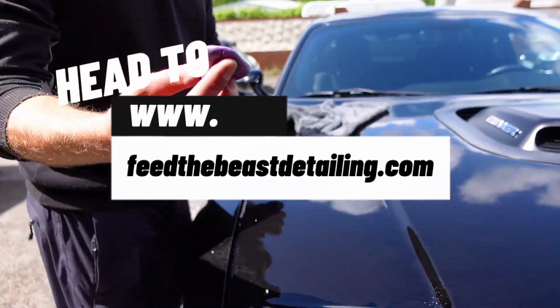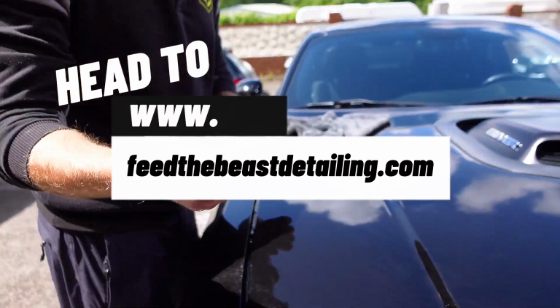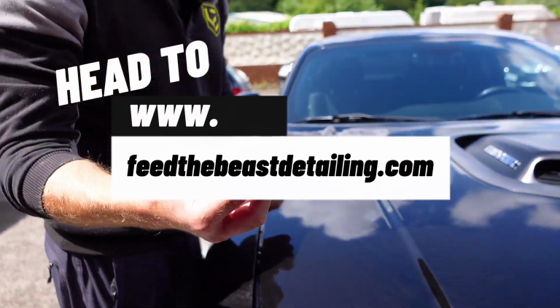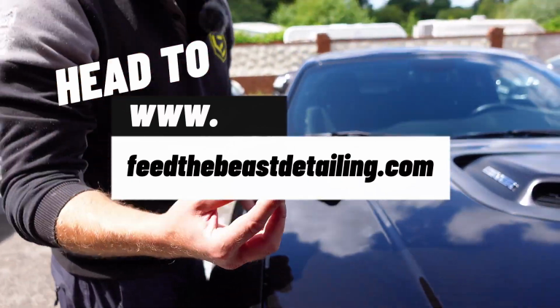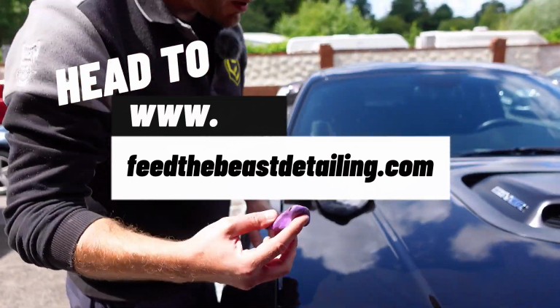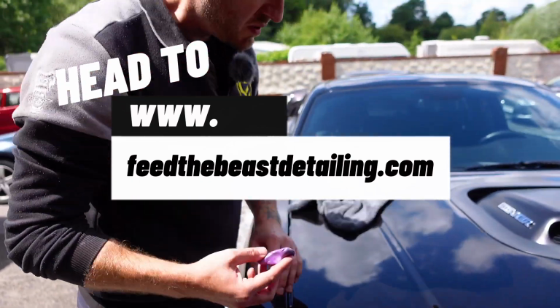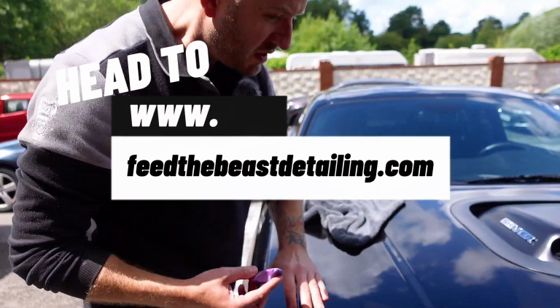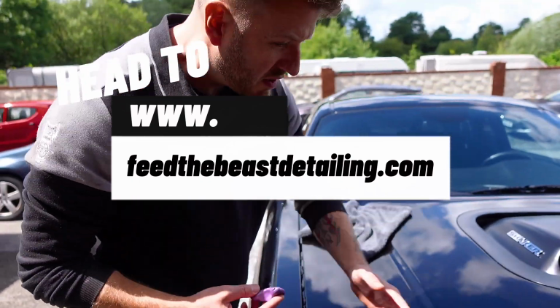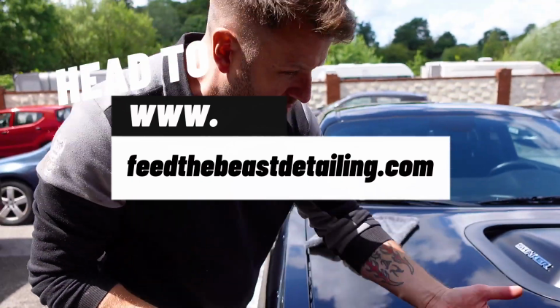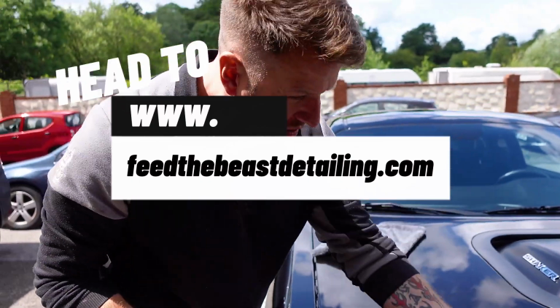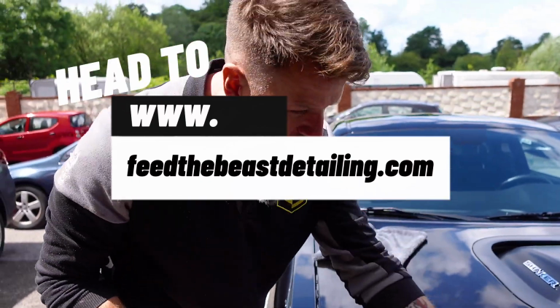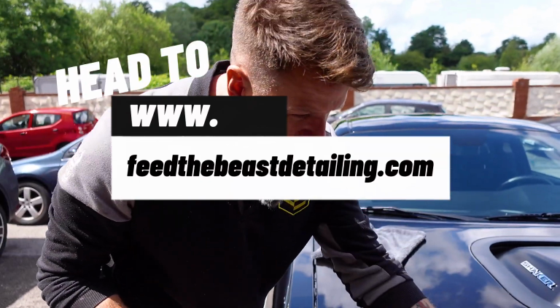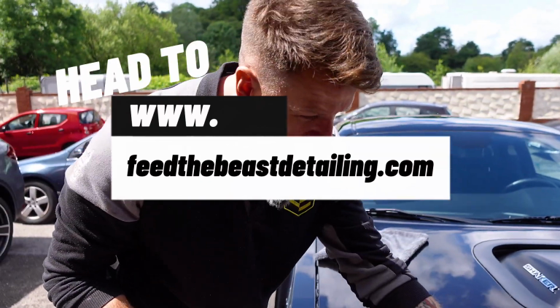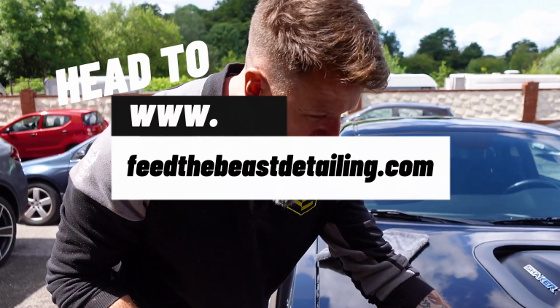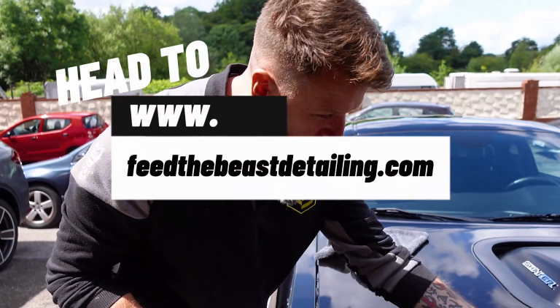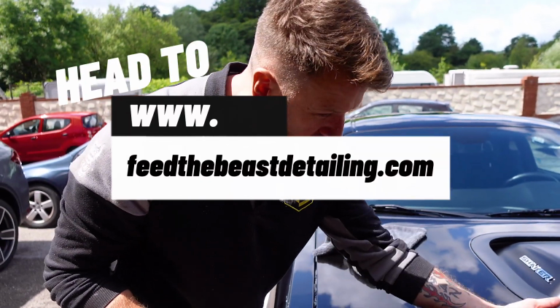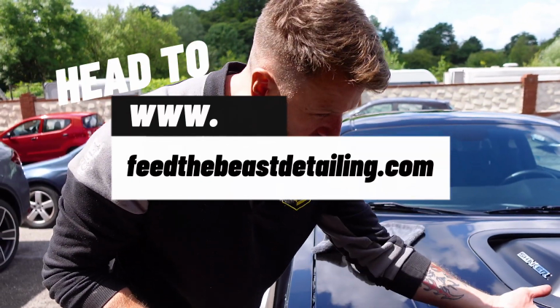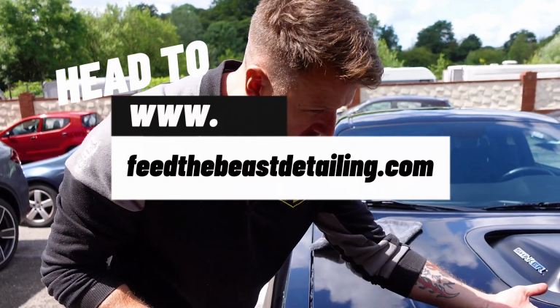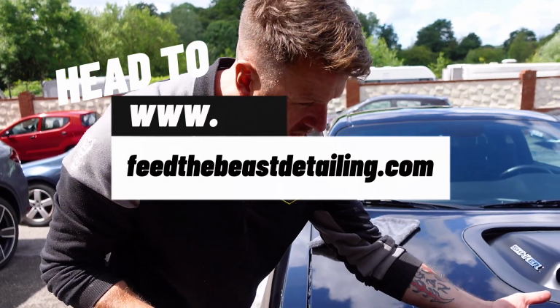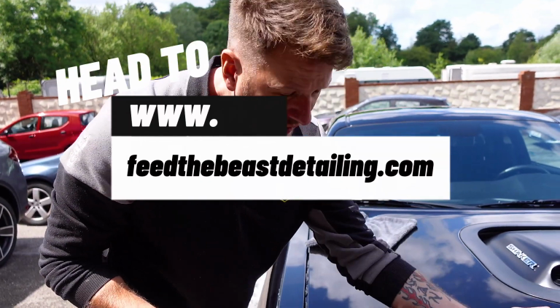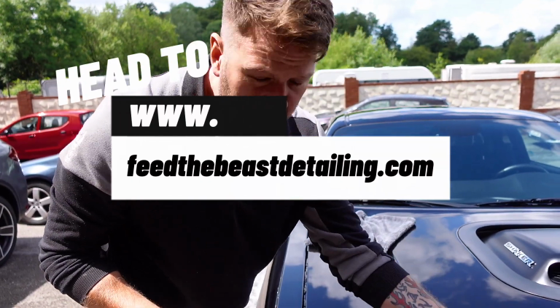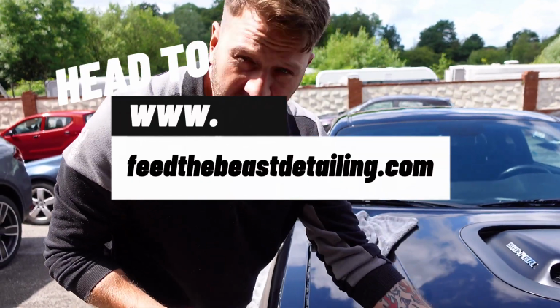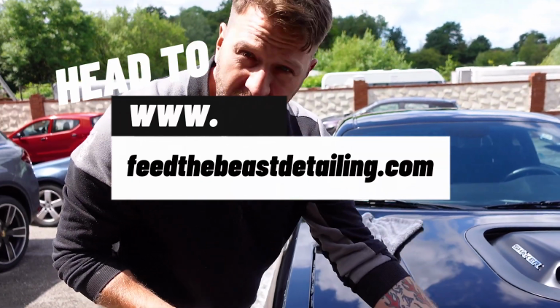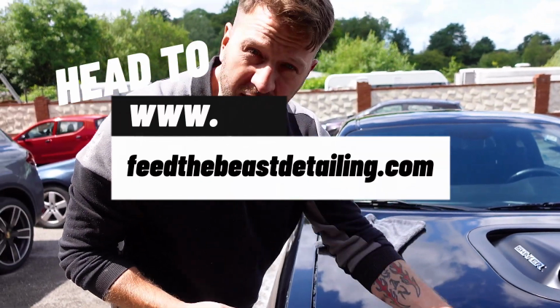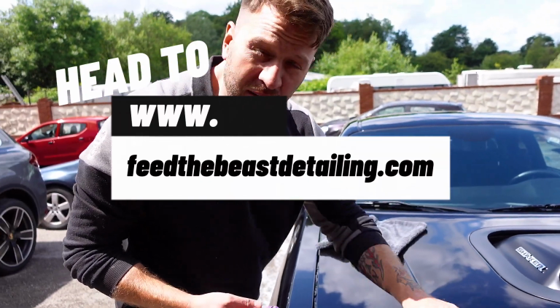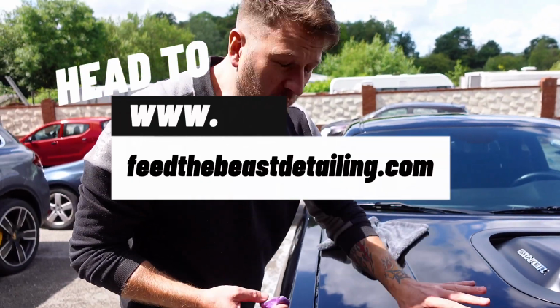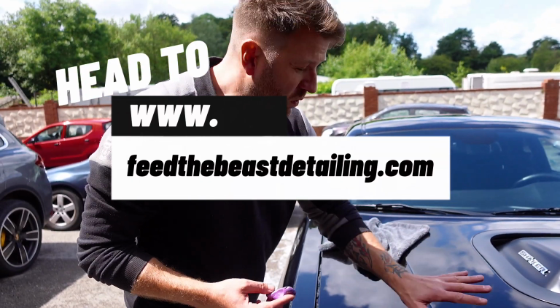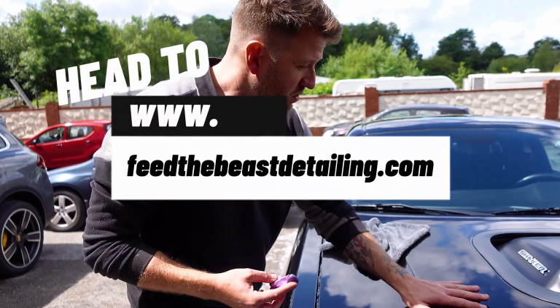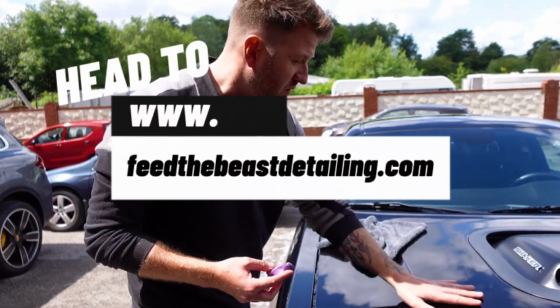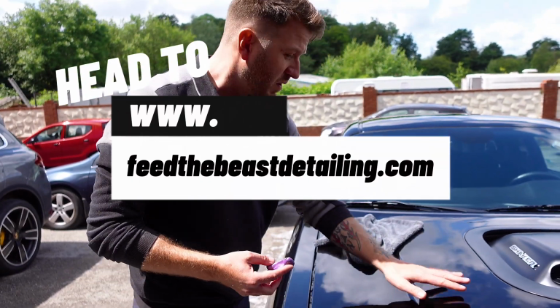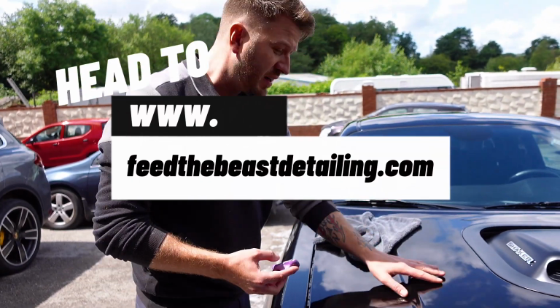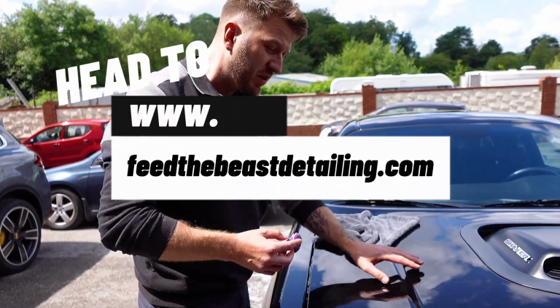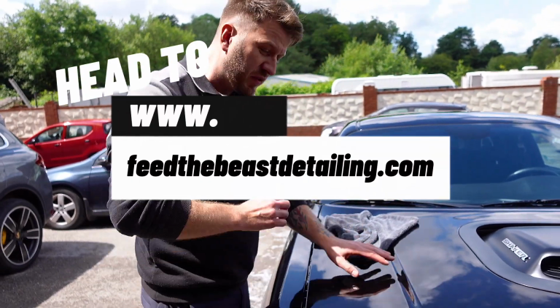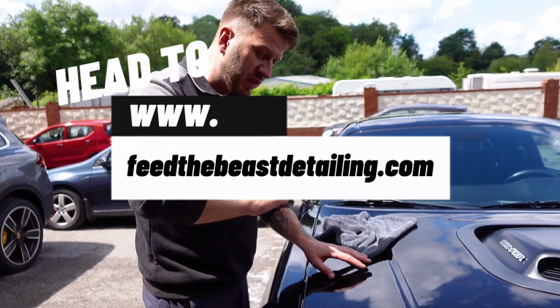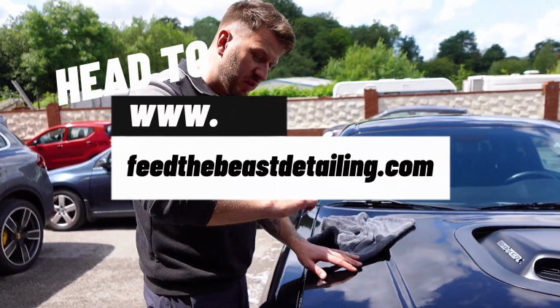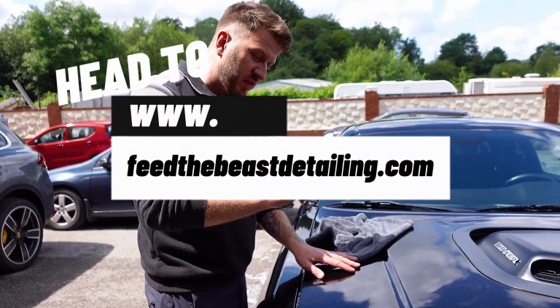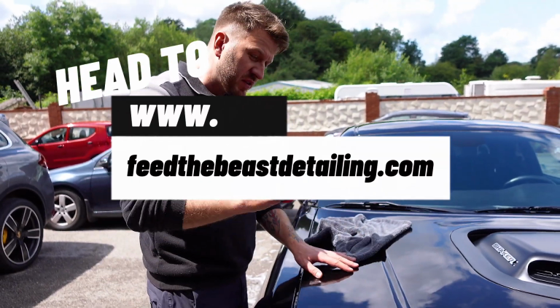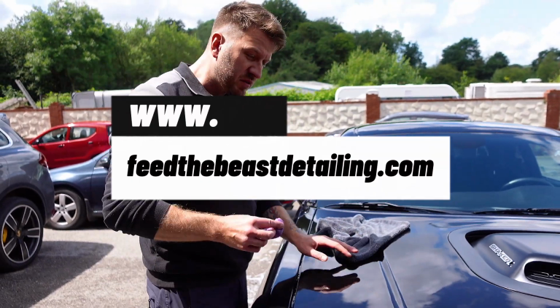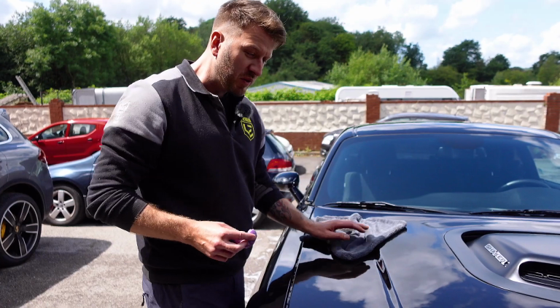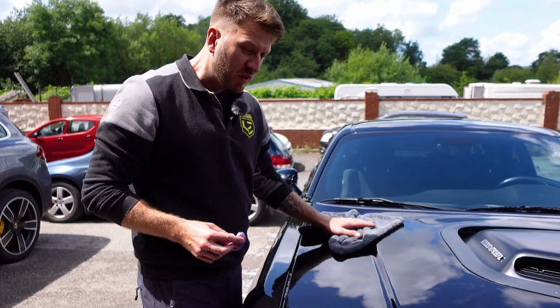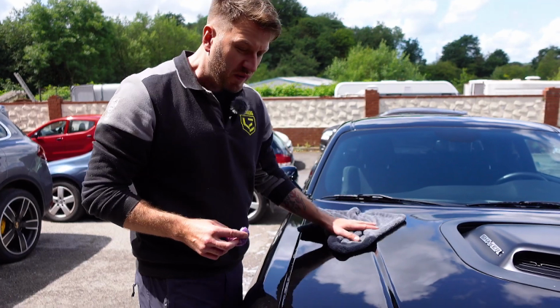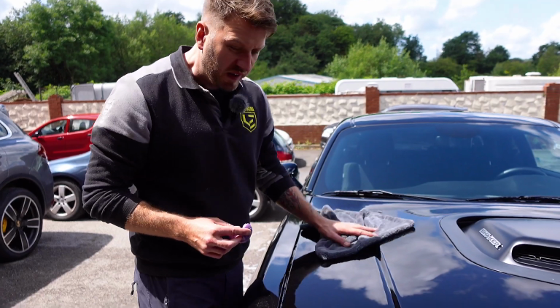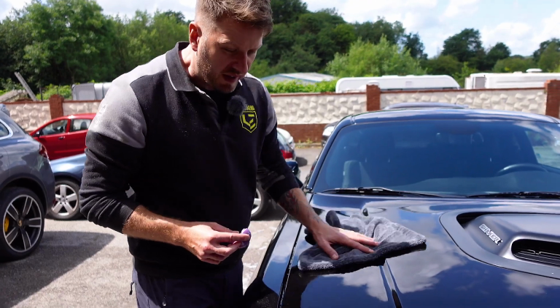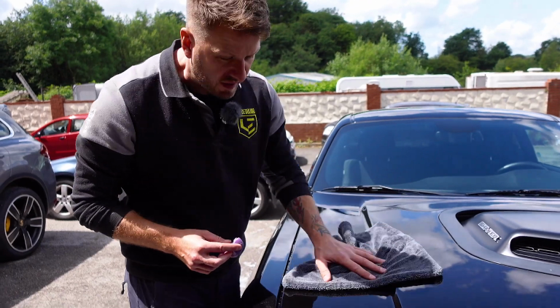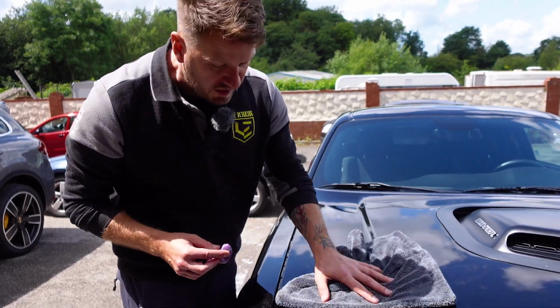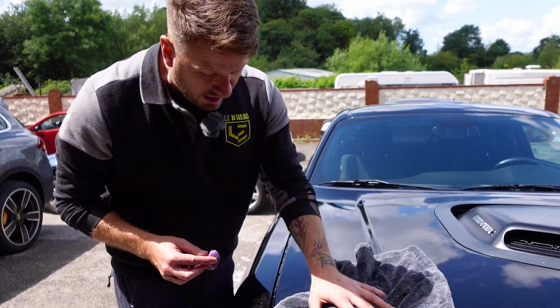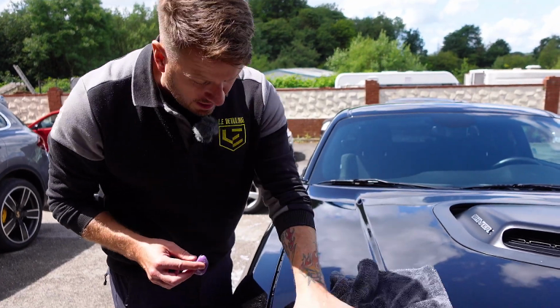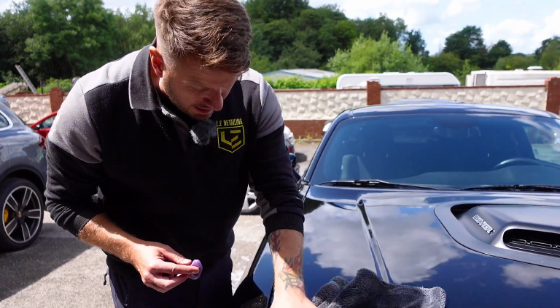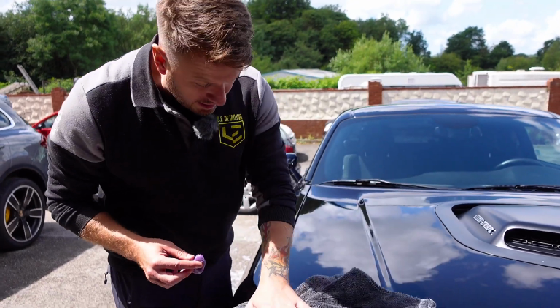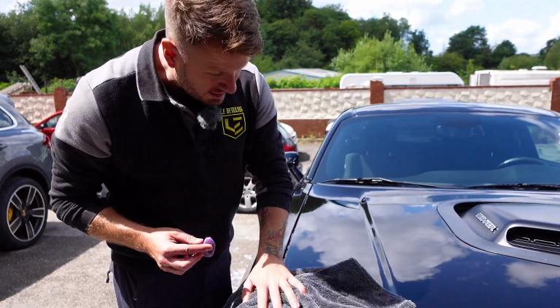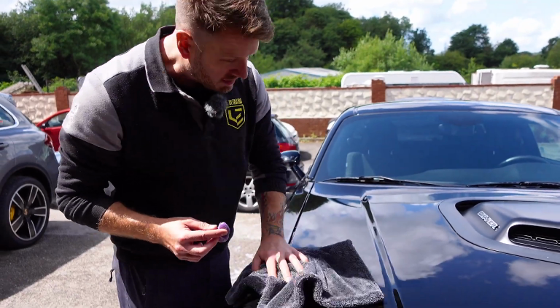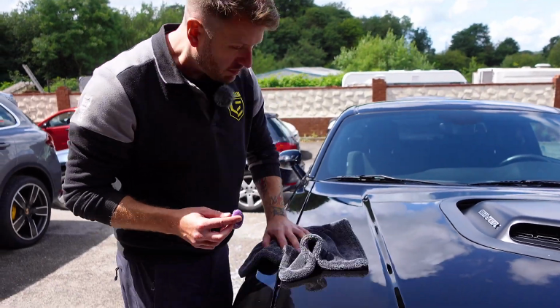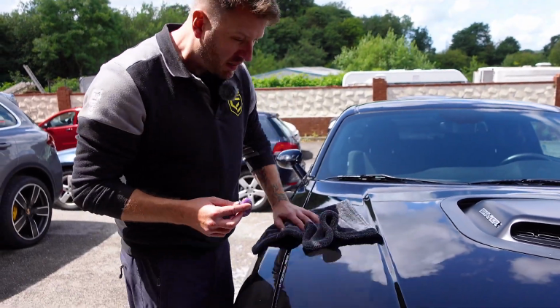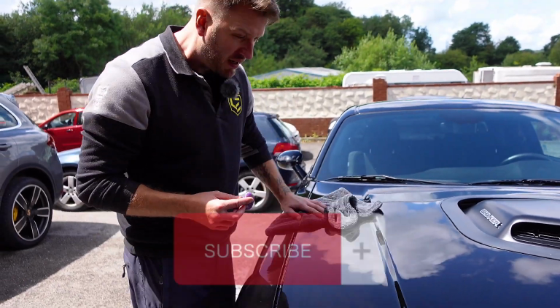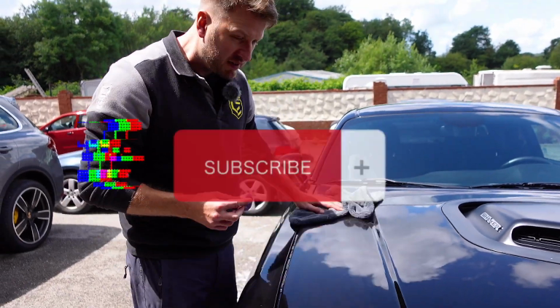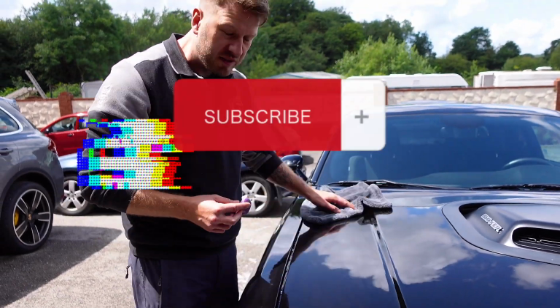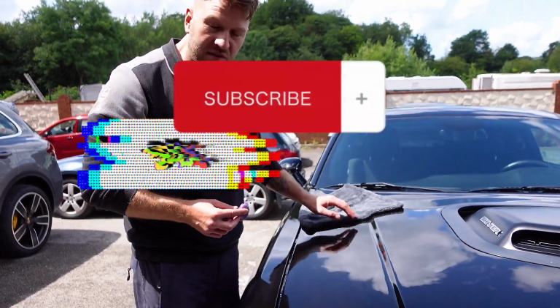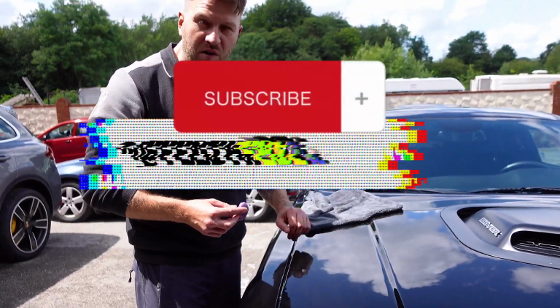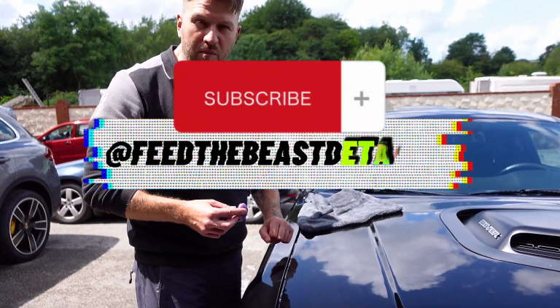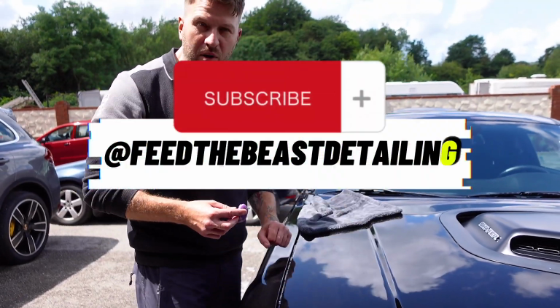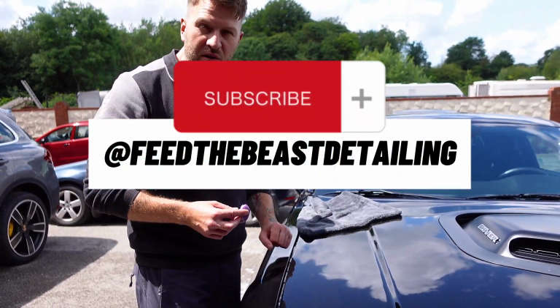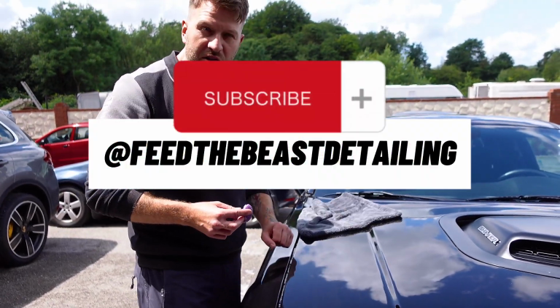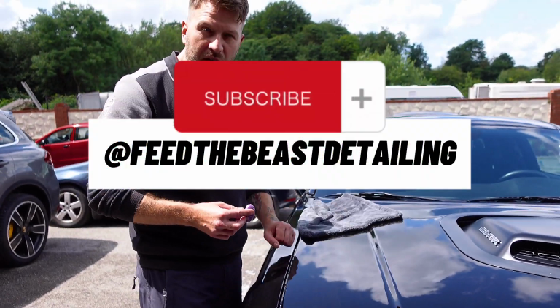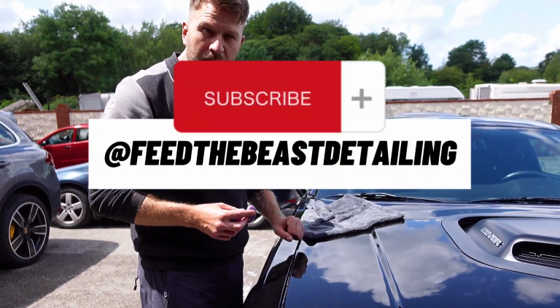A telltale sign that the clay bar needs using is your paint will feel rough, and once you've done it it'll feel lovely and smooth. That gives it a nice base to start polishing on.